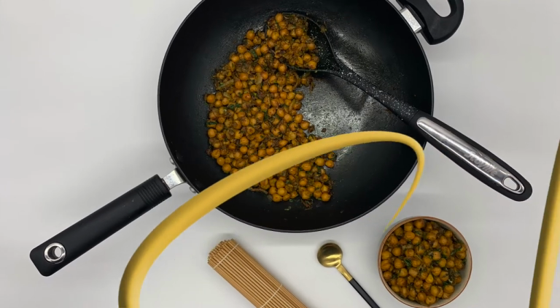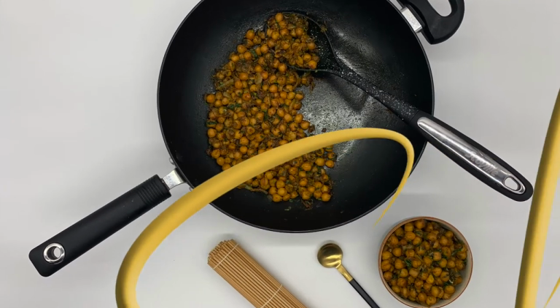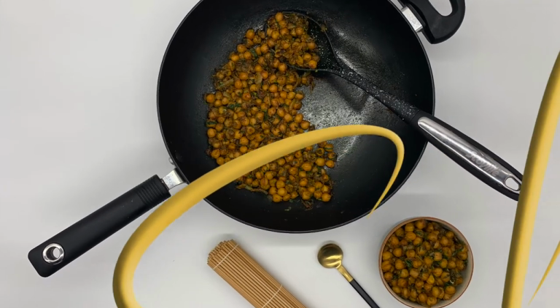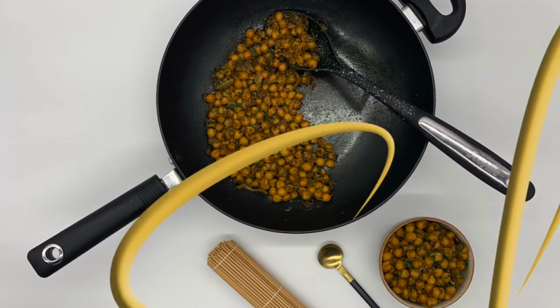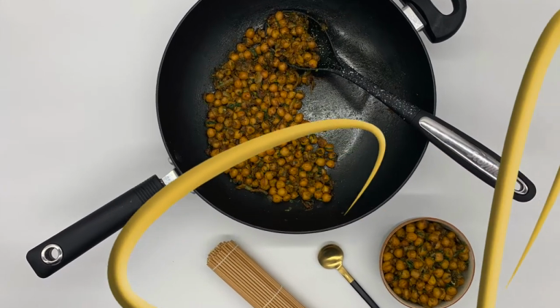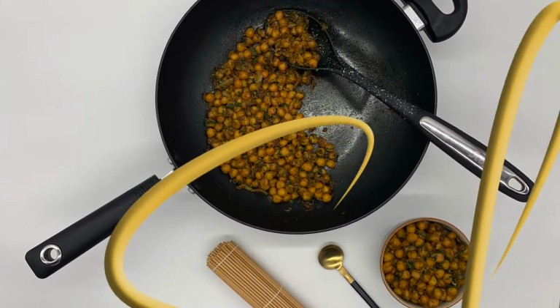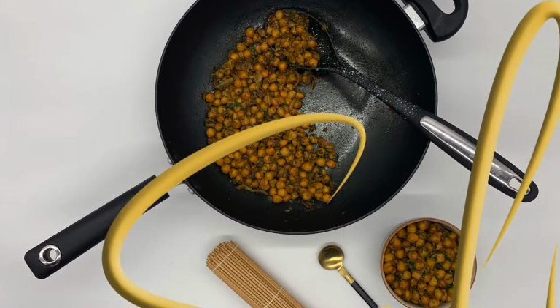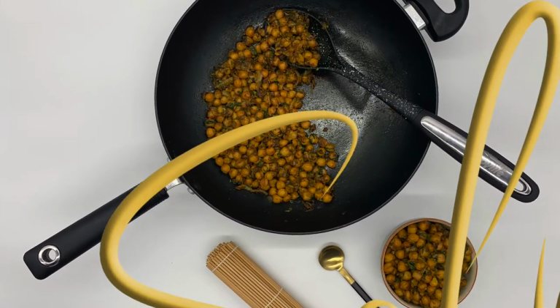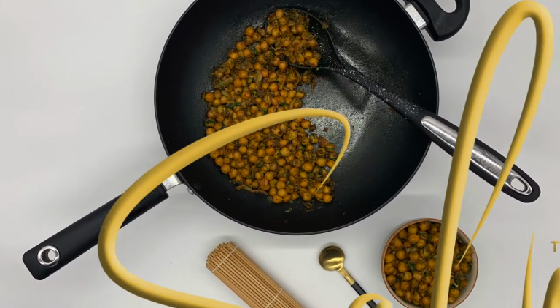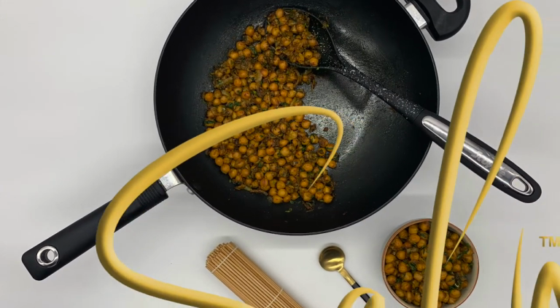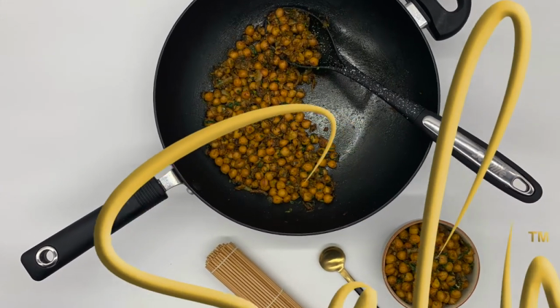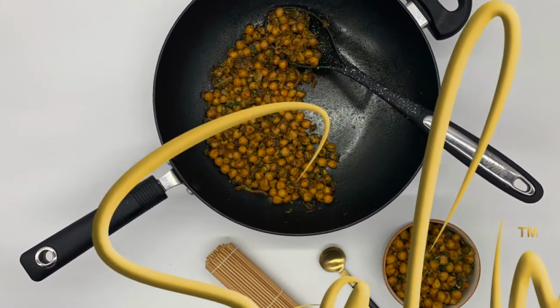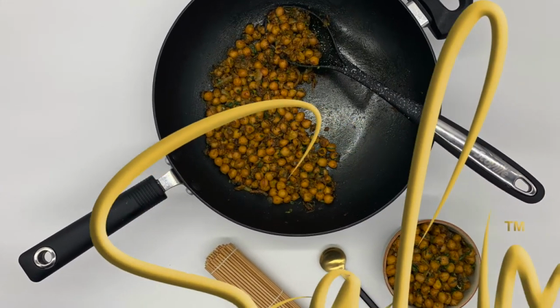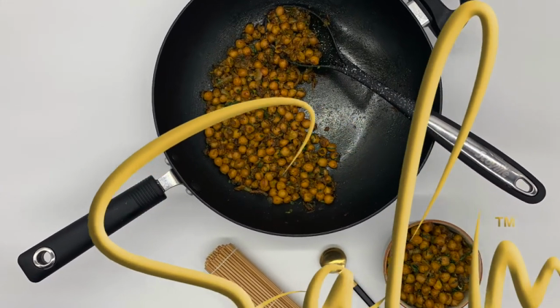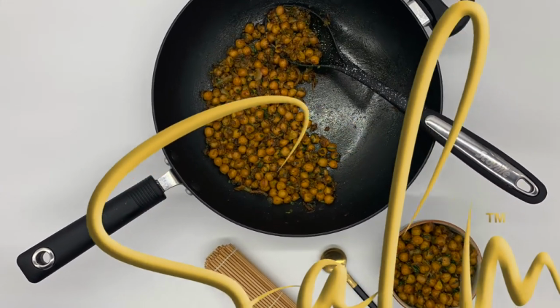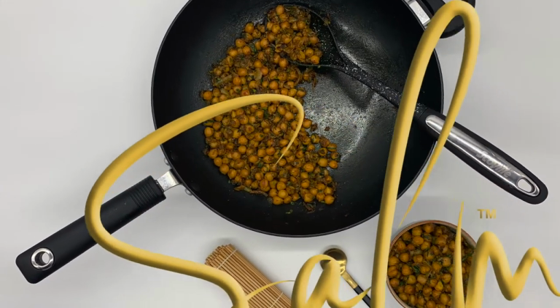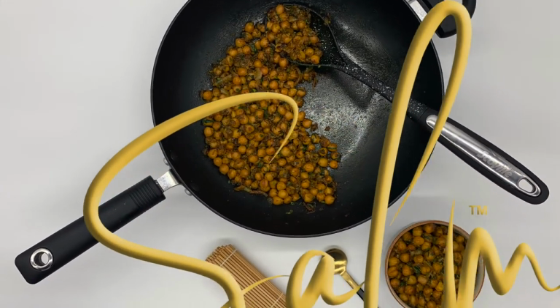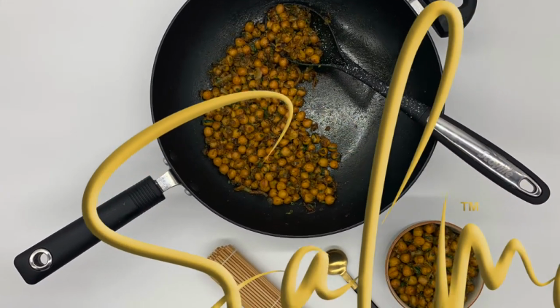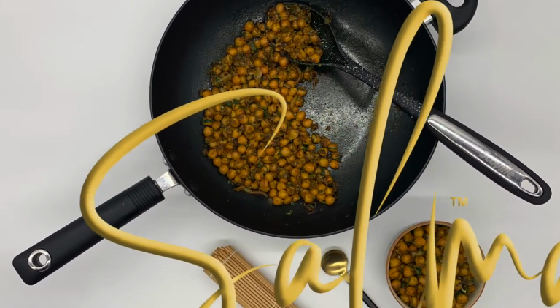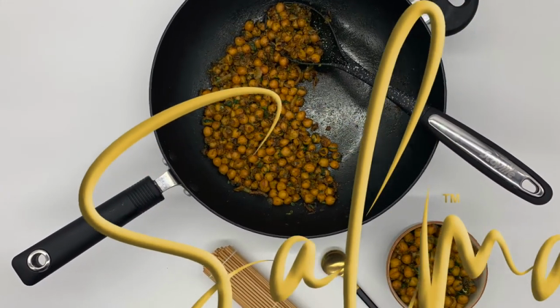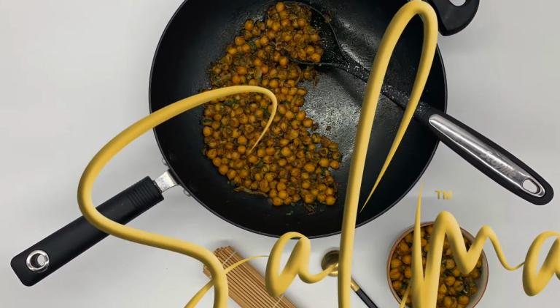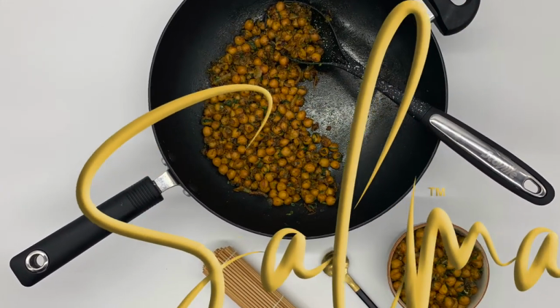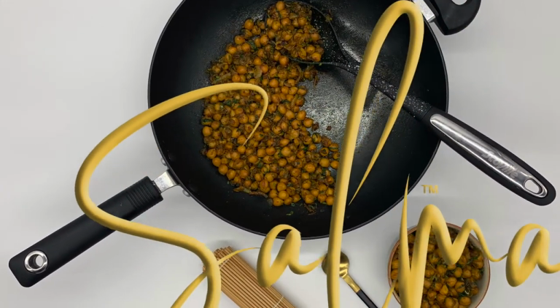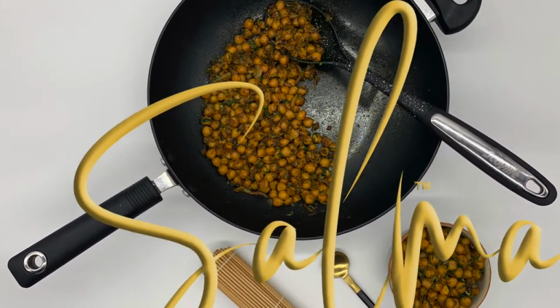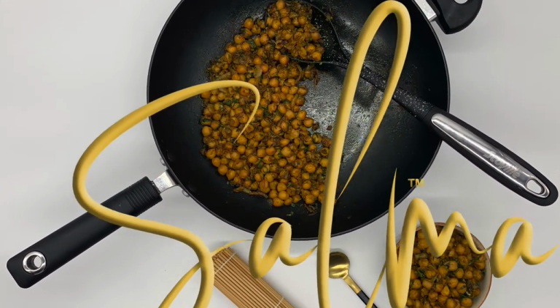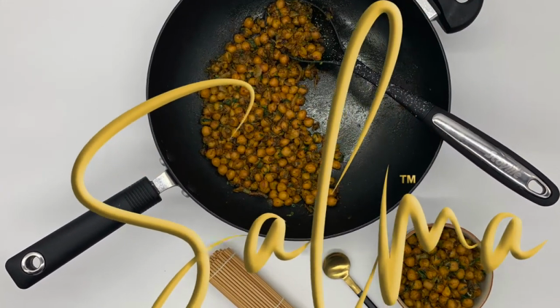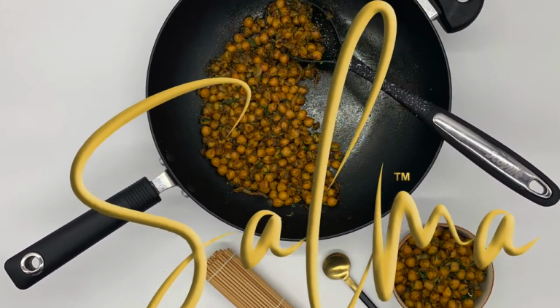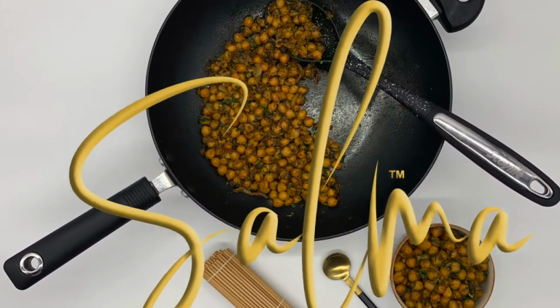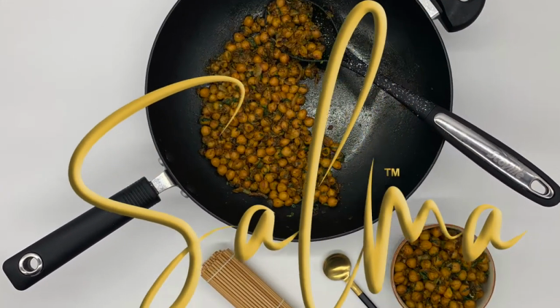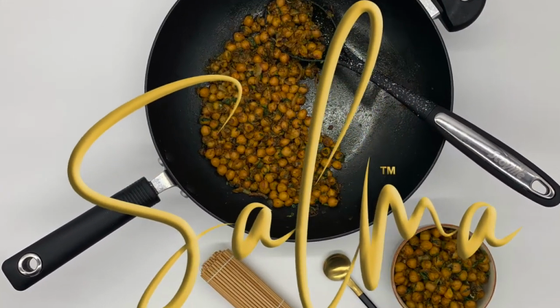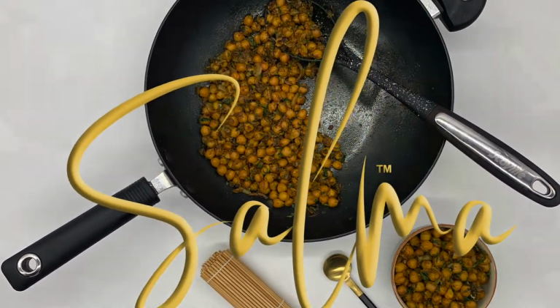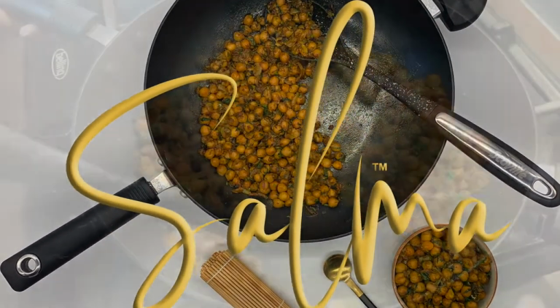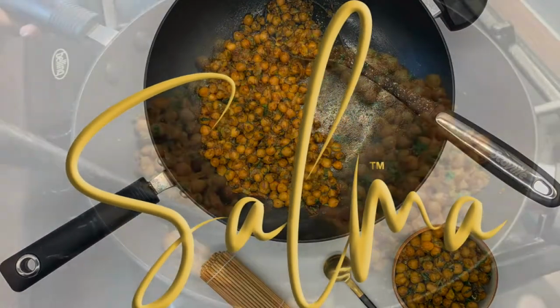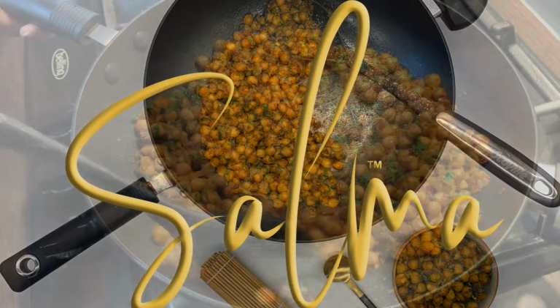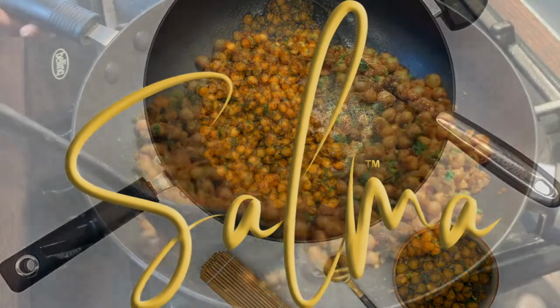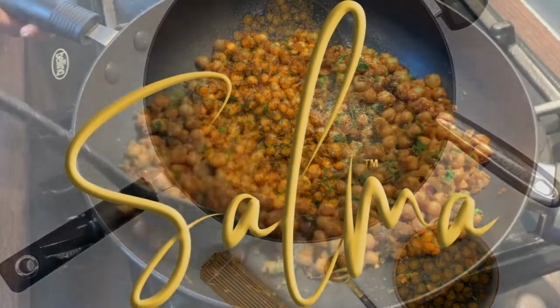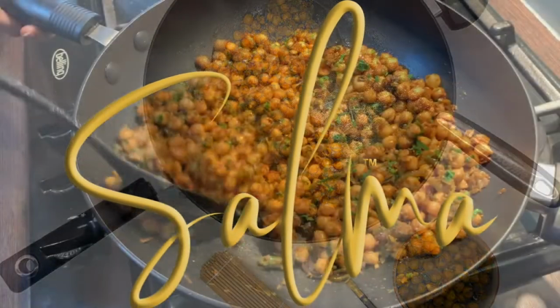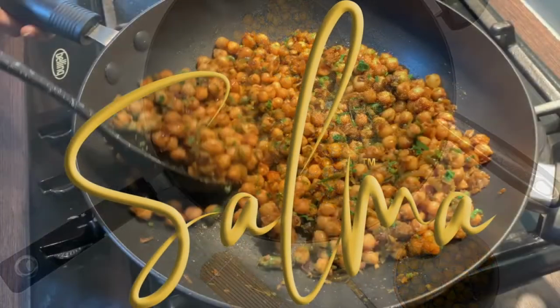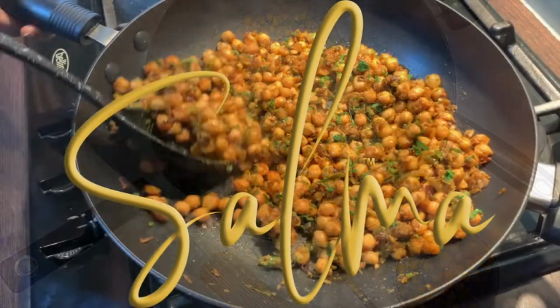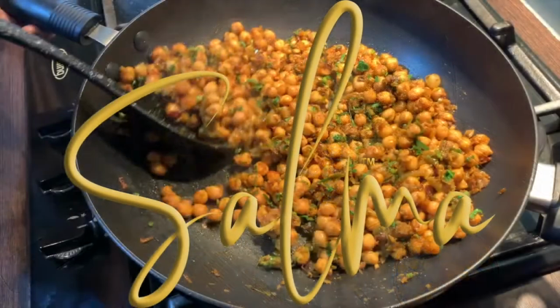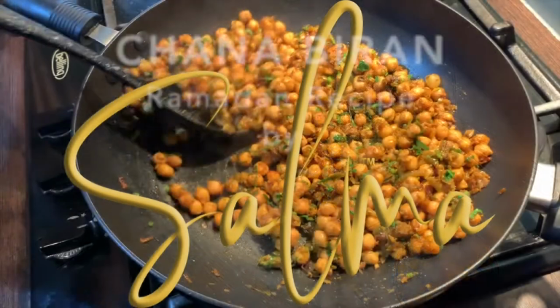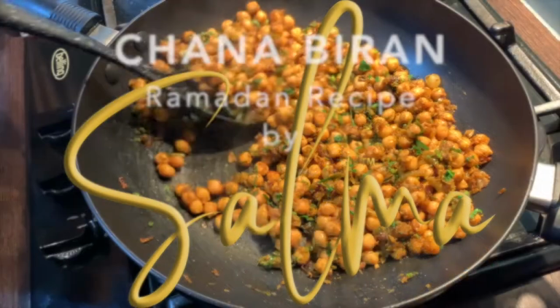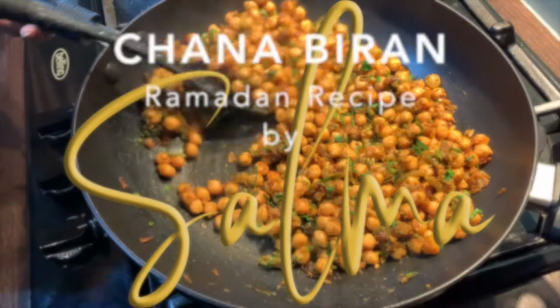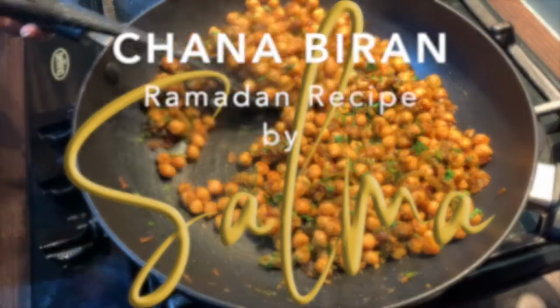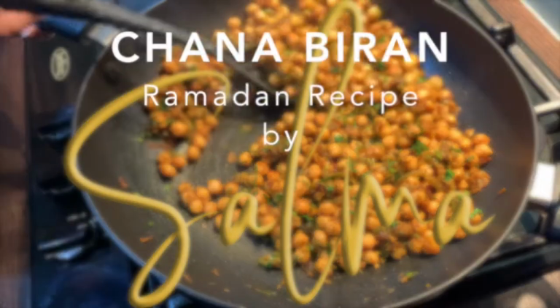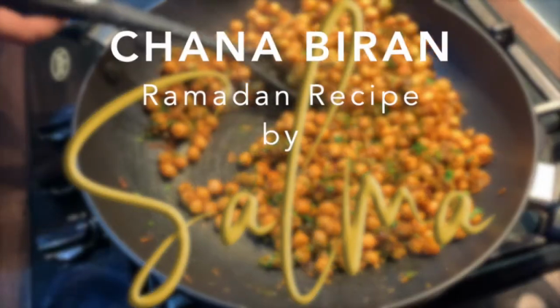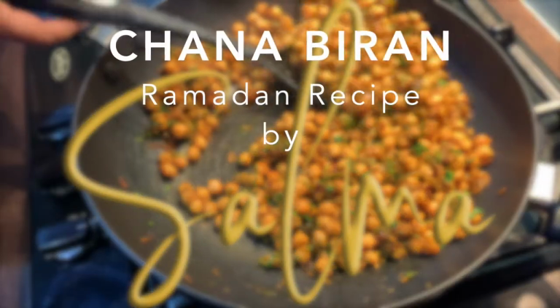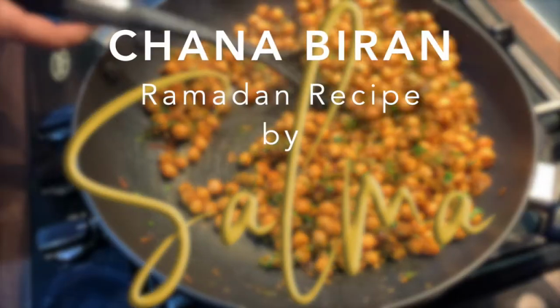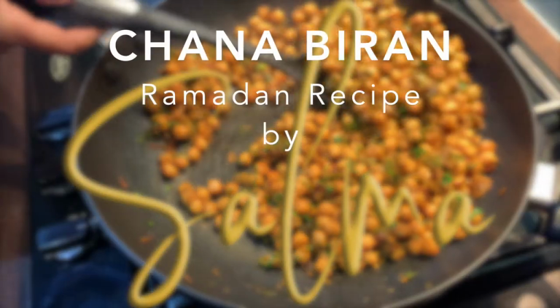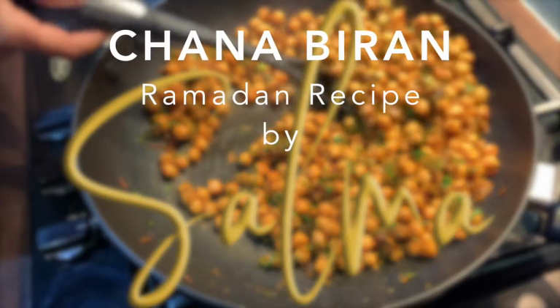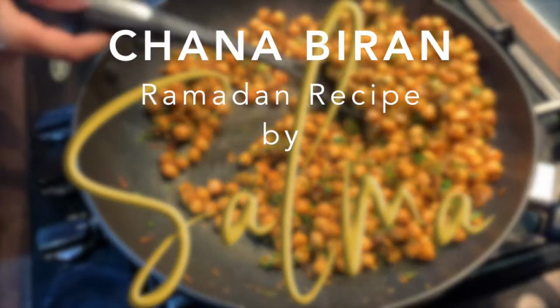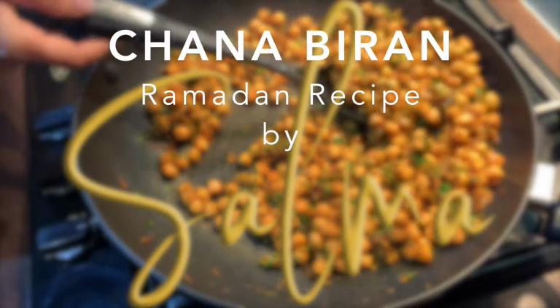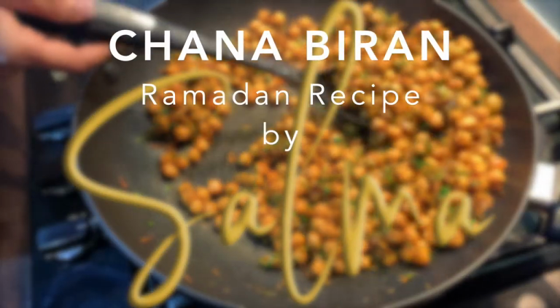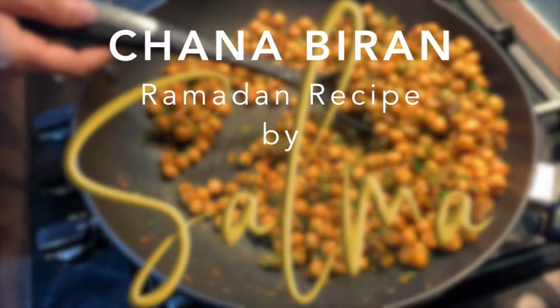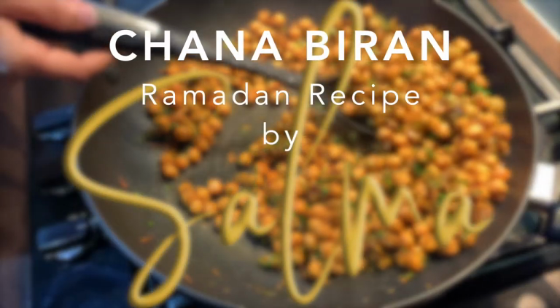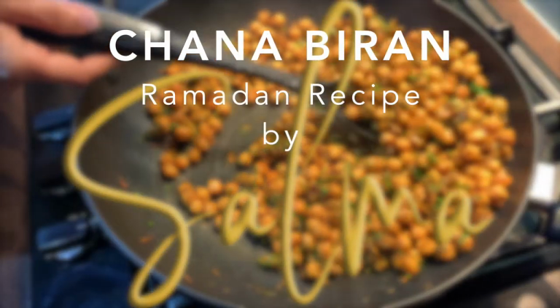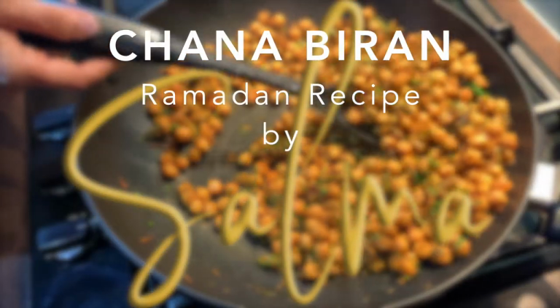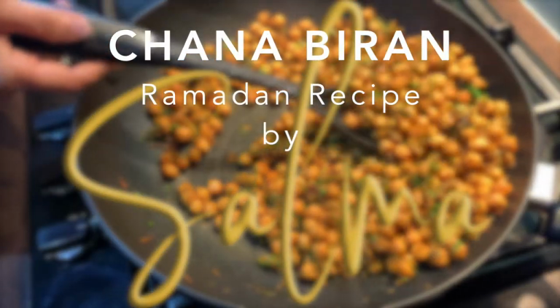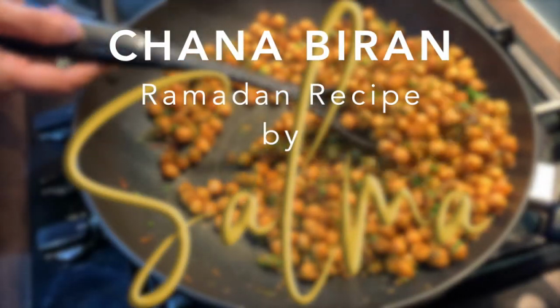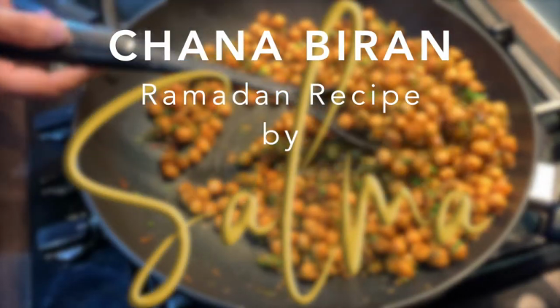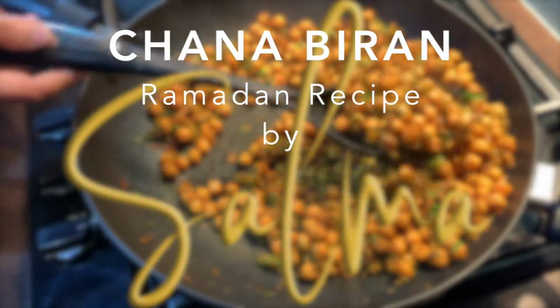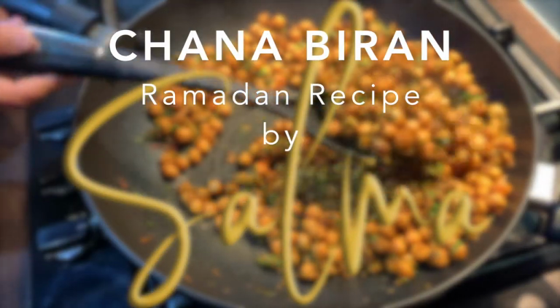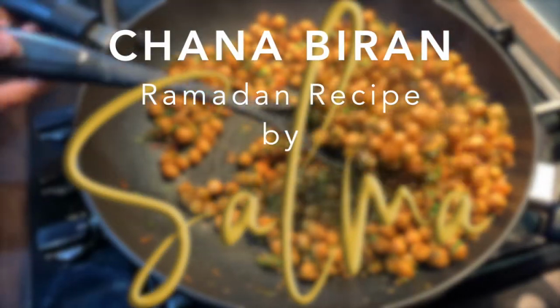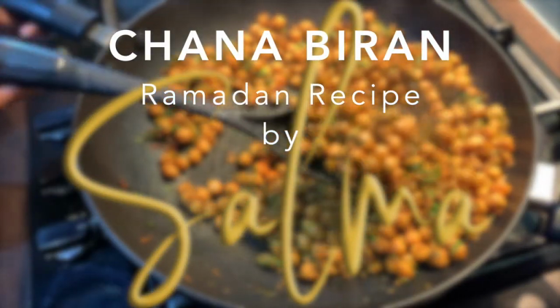Hello everyone, welcome to my Ramadan series. Today I'm going to show you how to make chana curry.